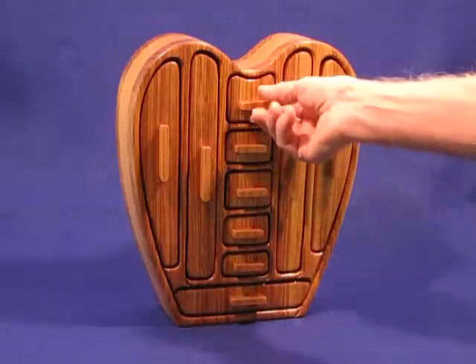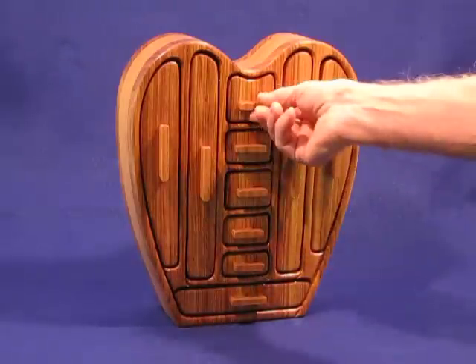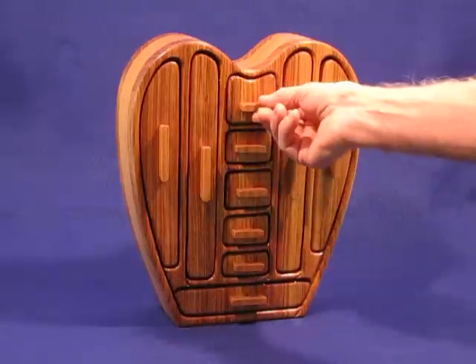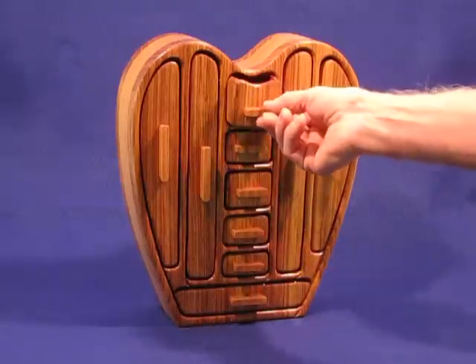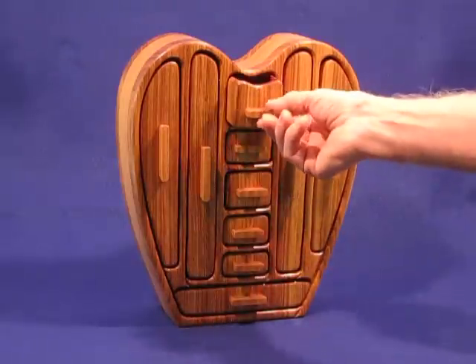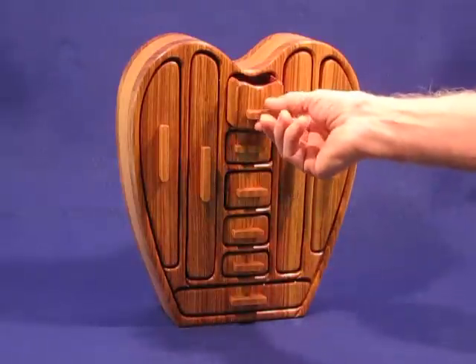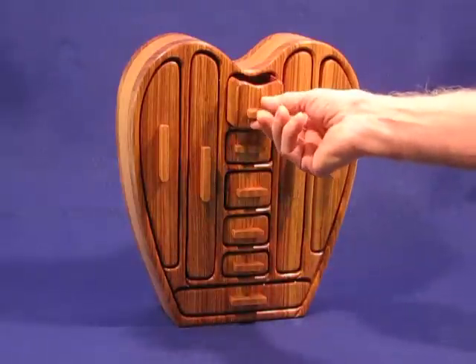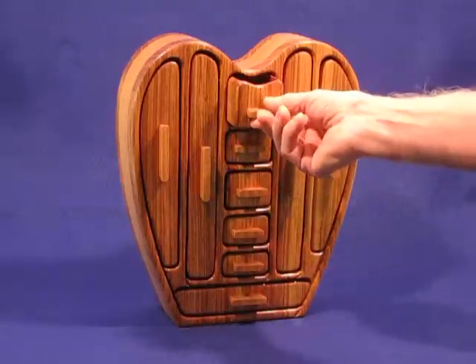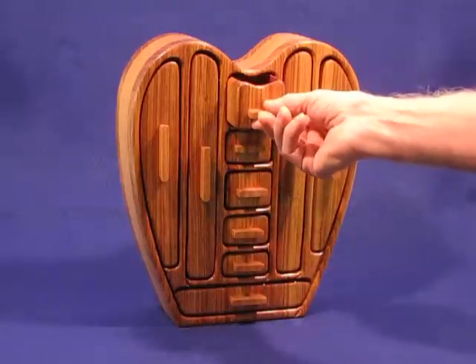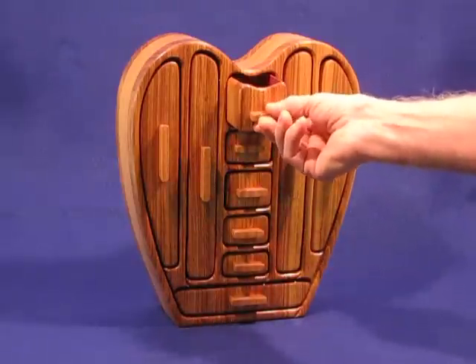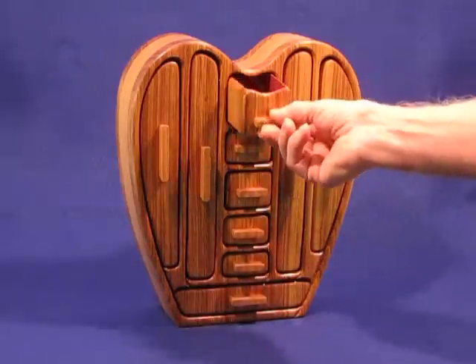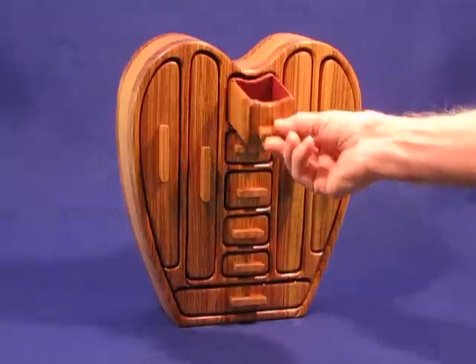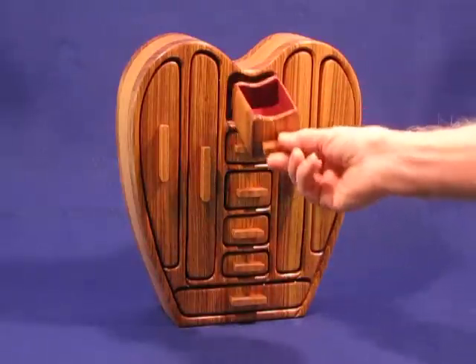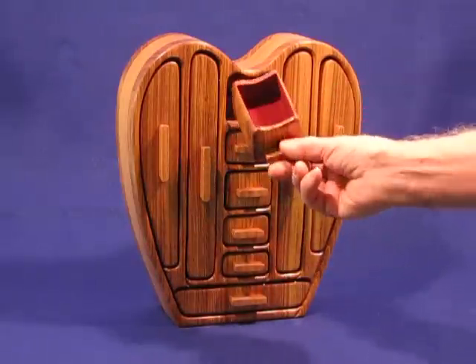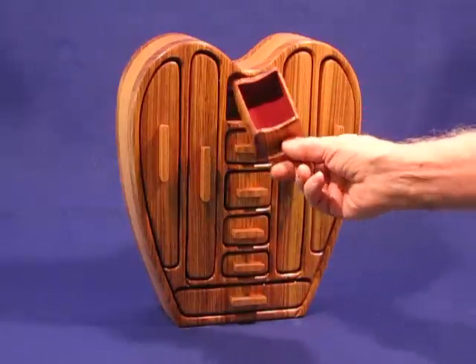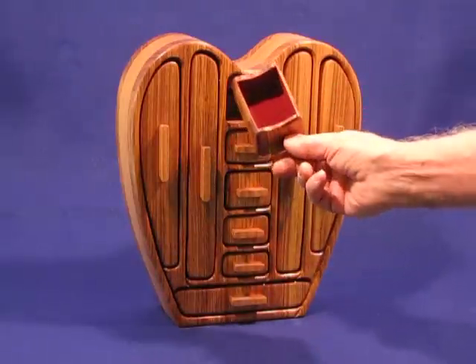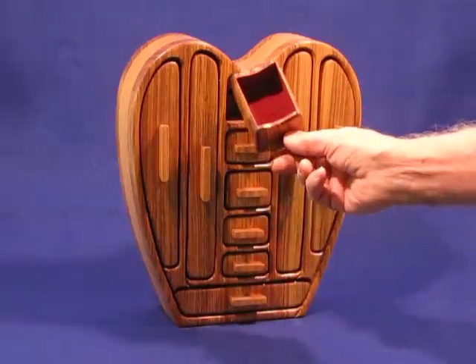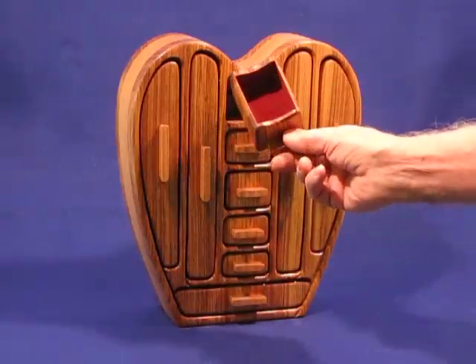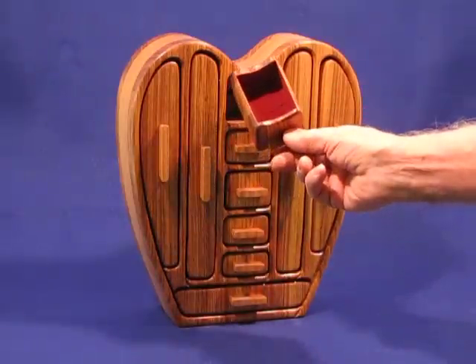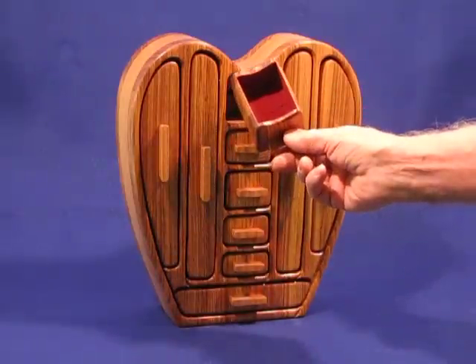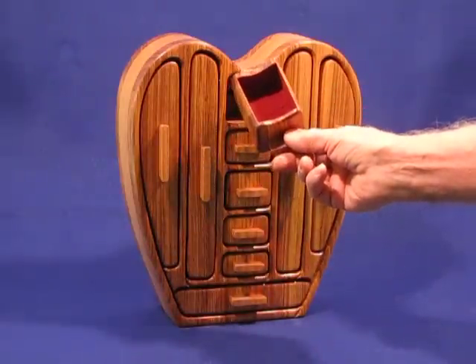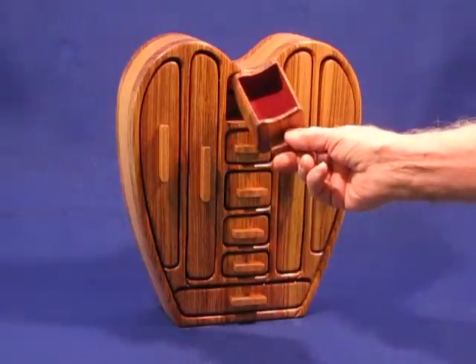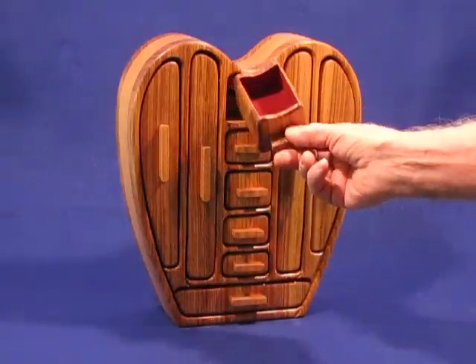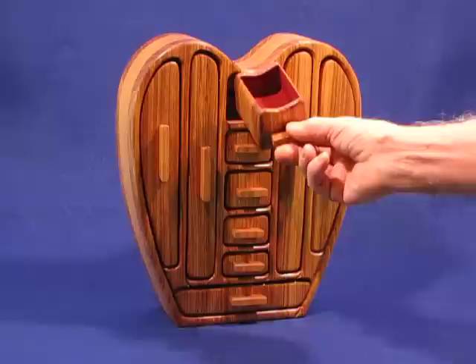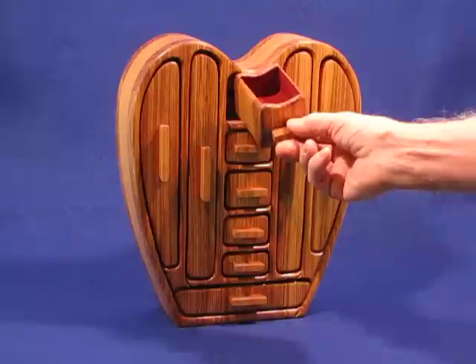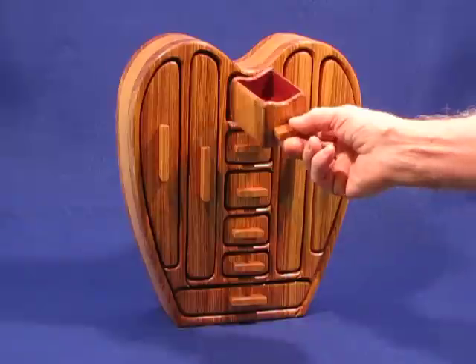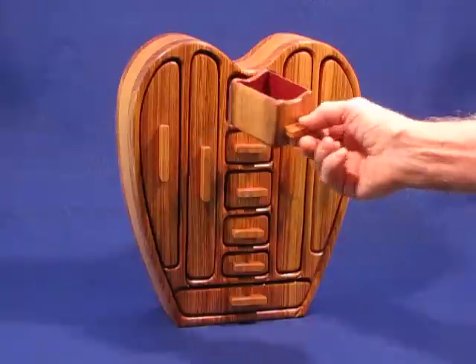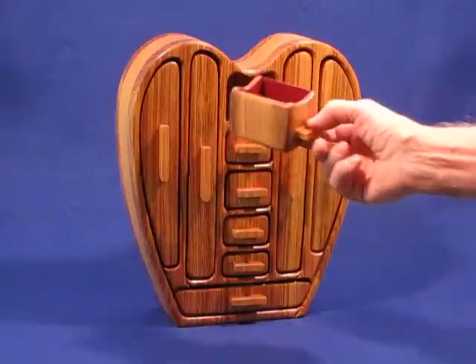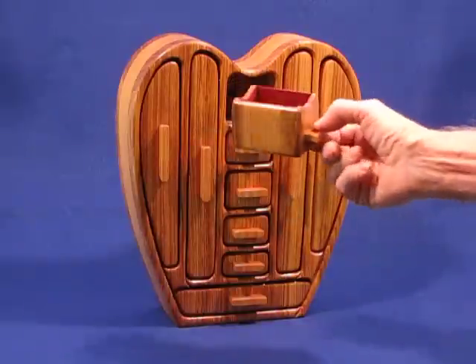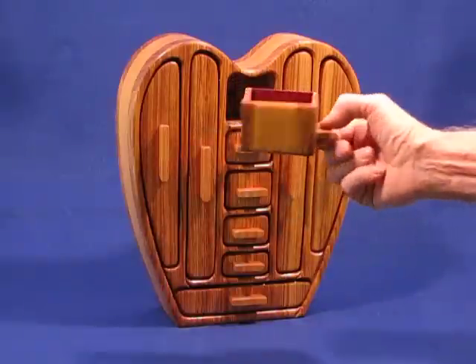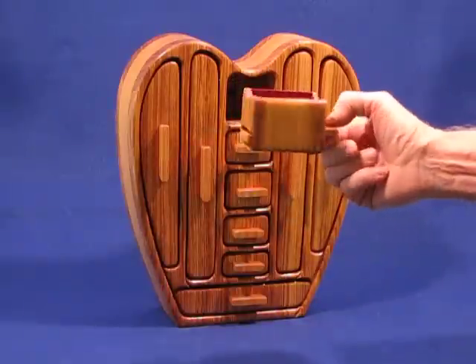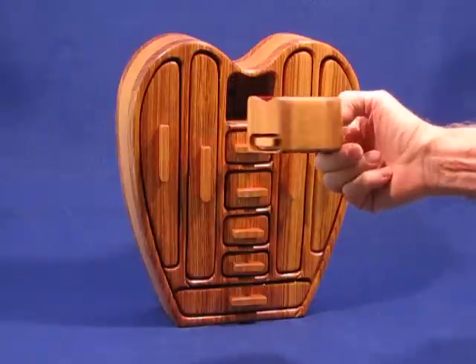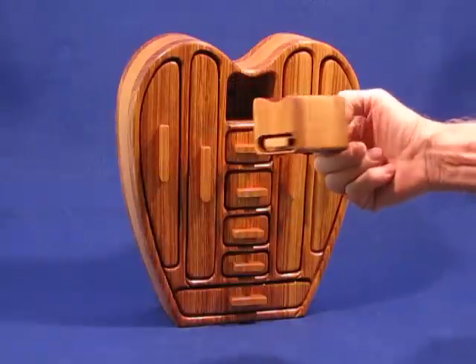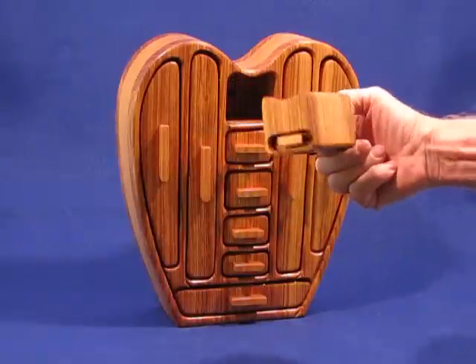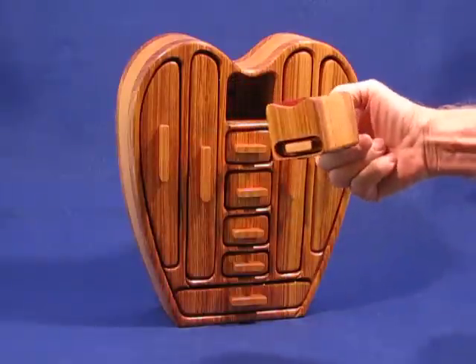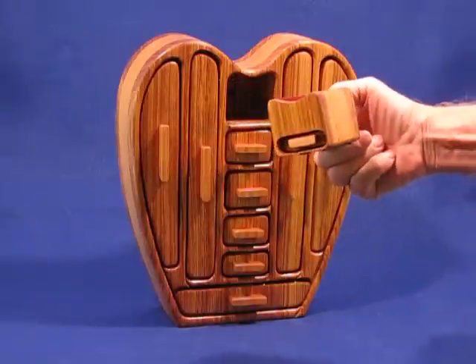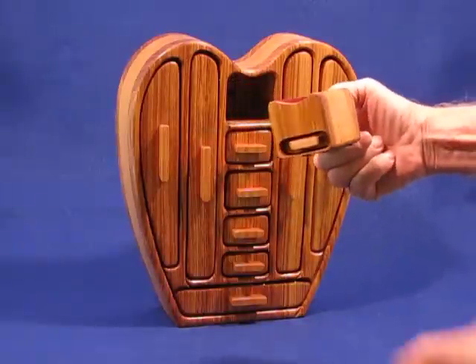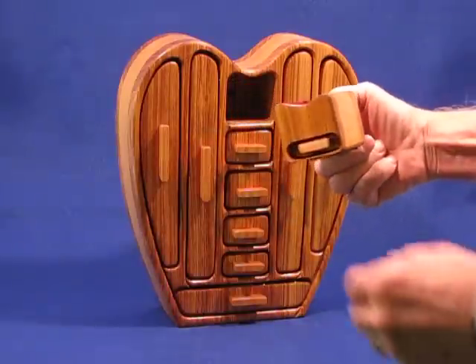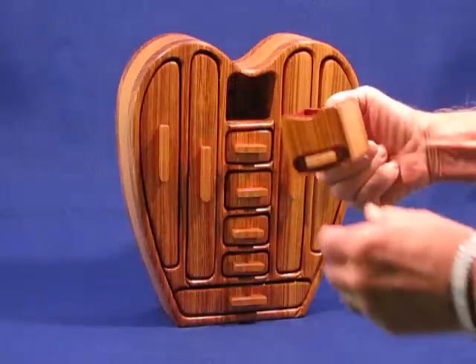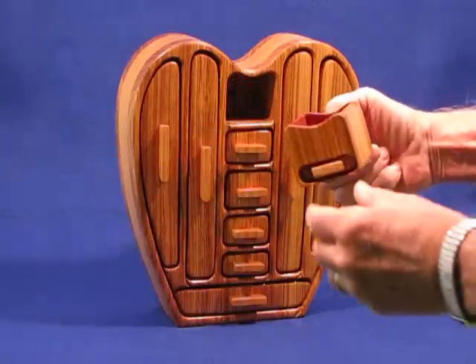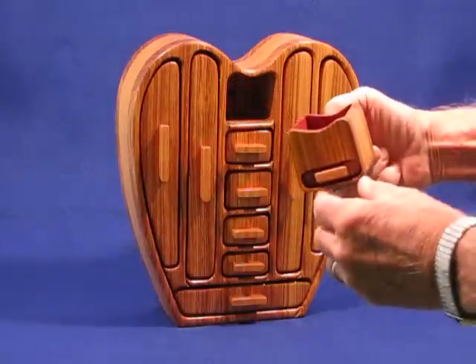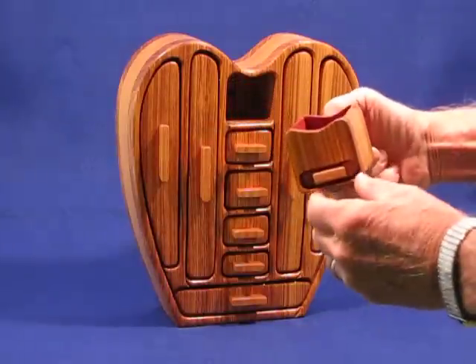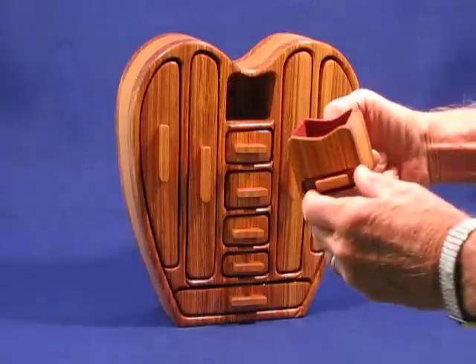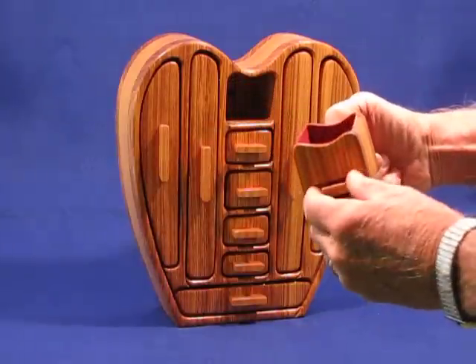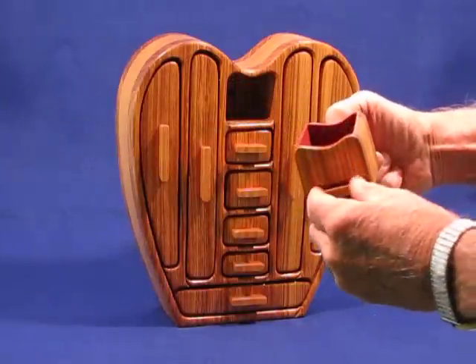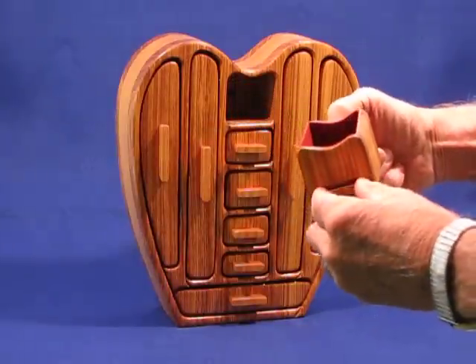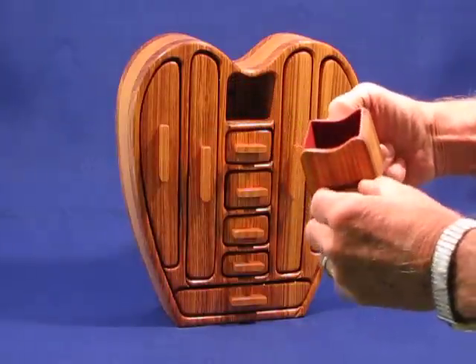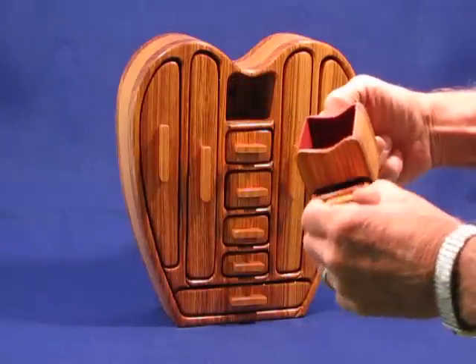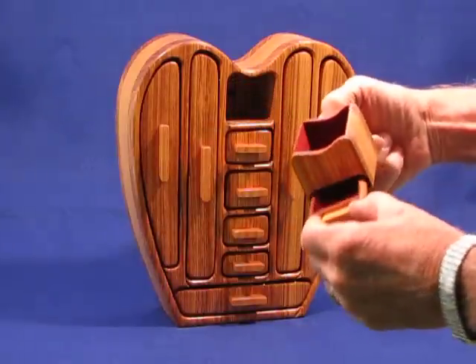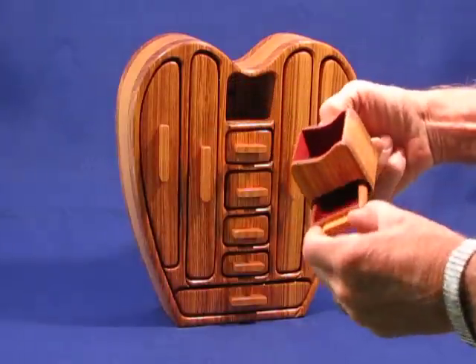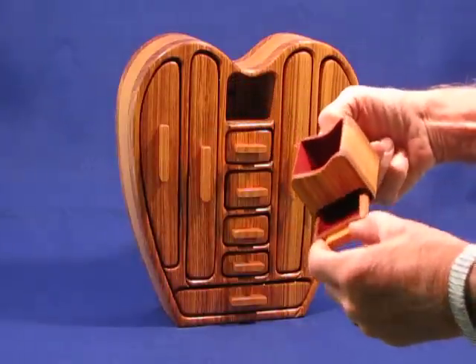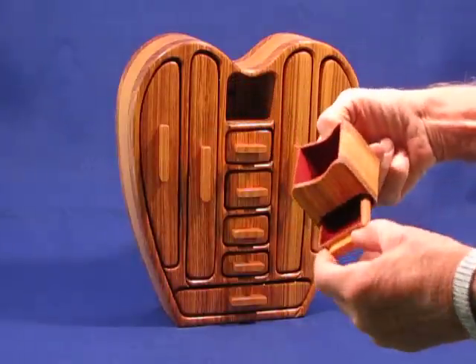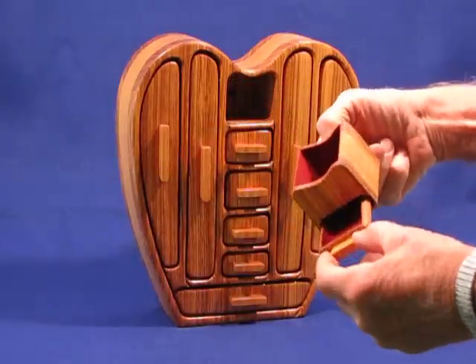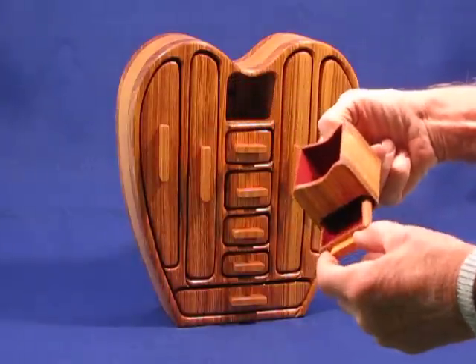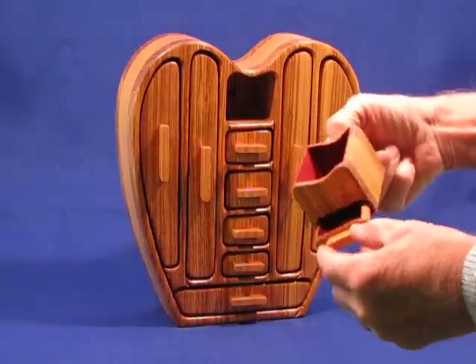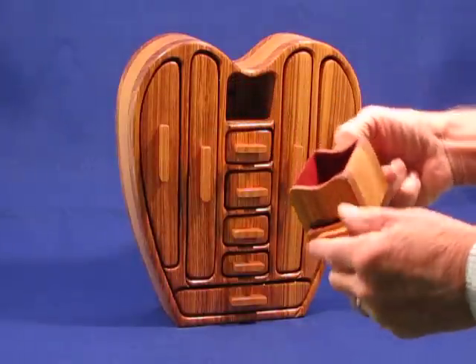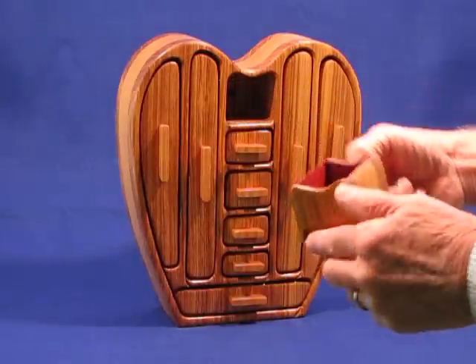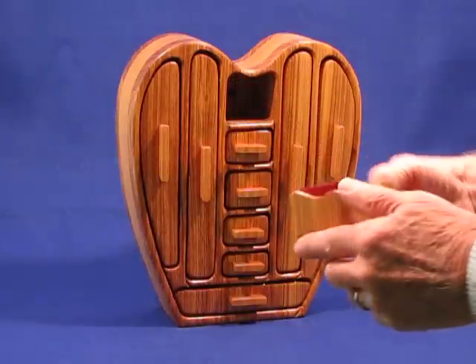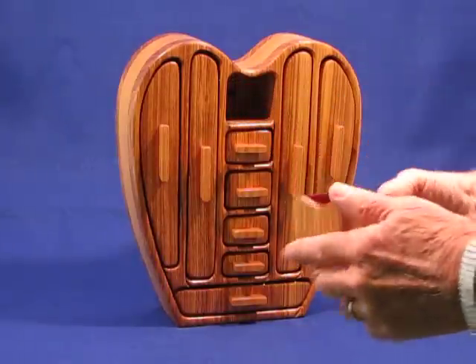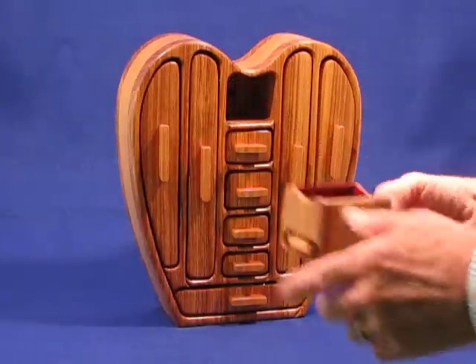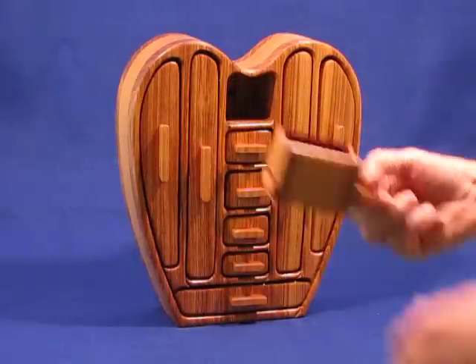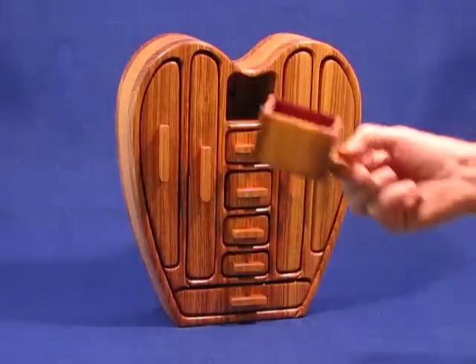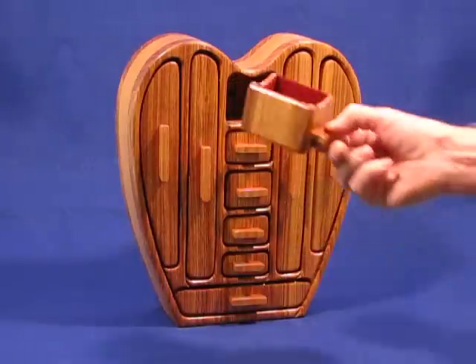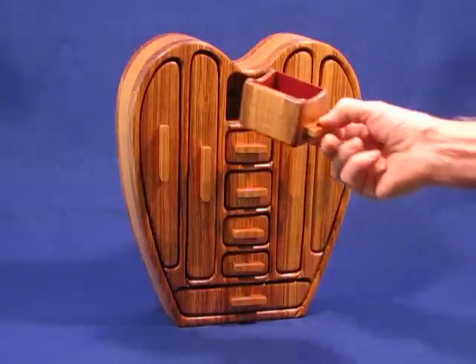This drawer has, in addition to a fairly large opening, a hidden drawer in the back for your really special stuff.